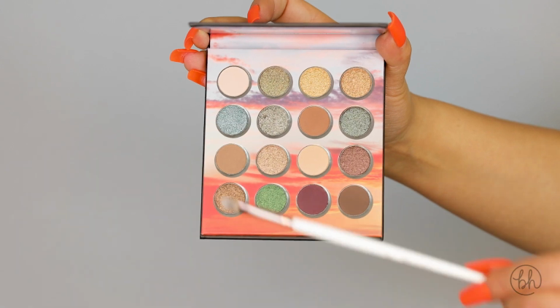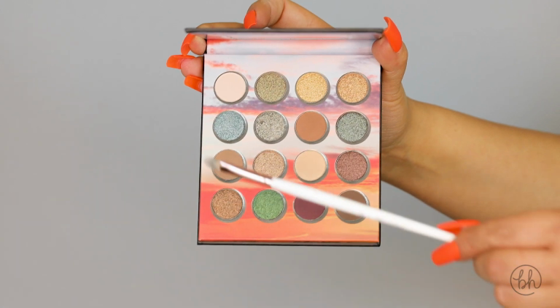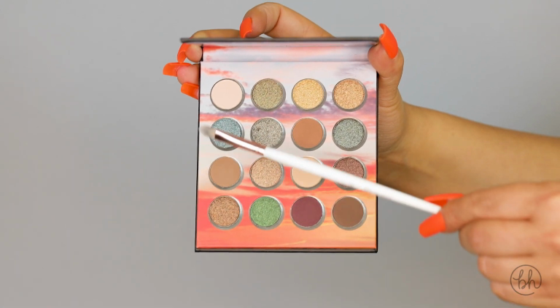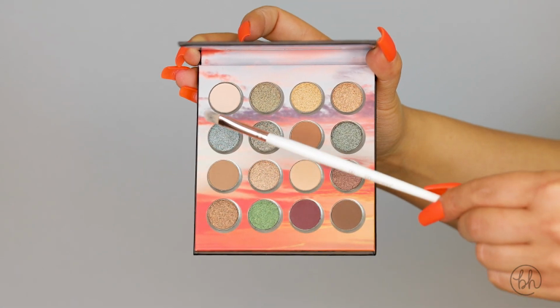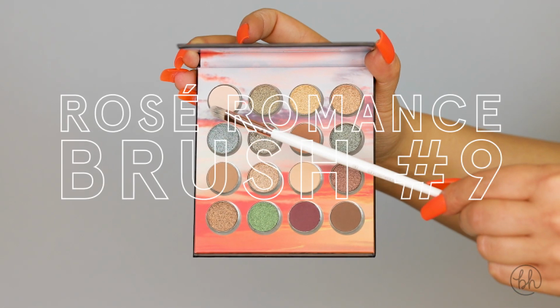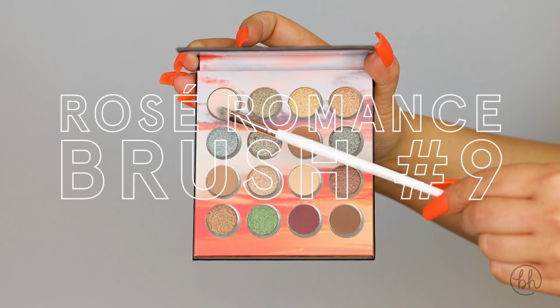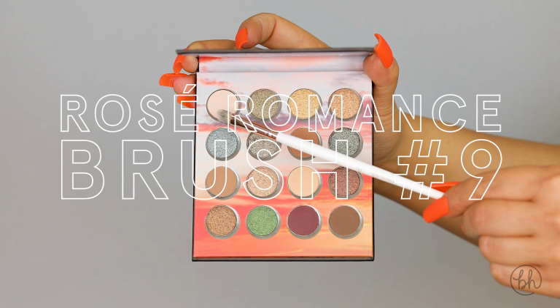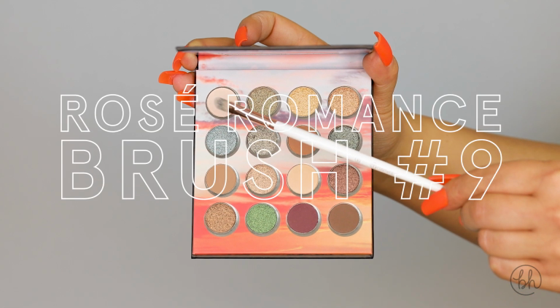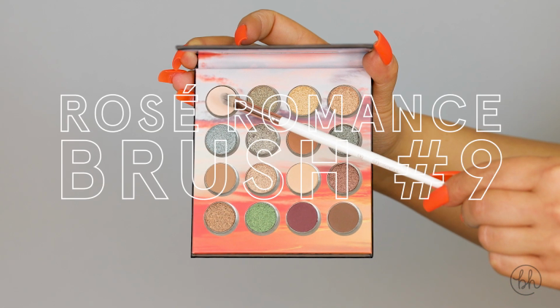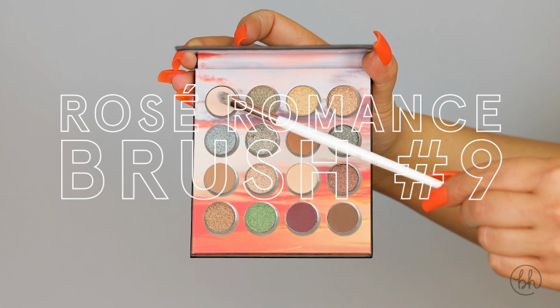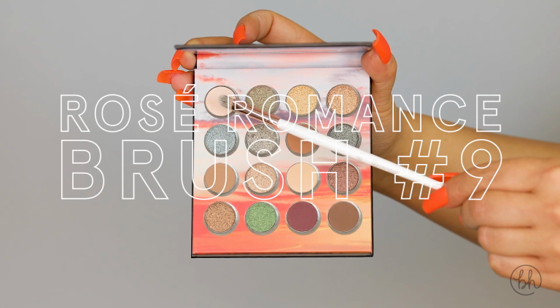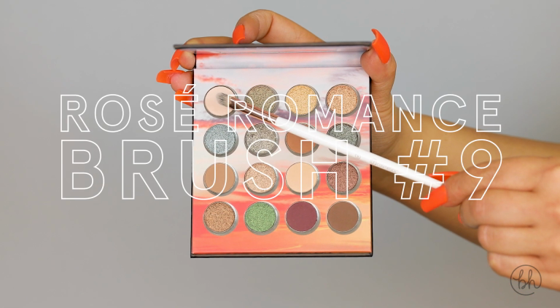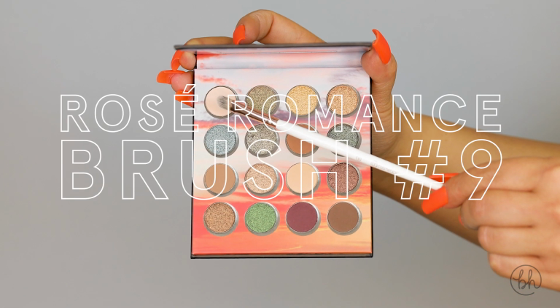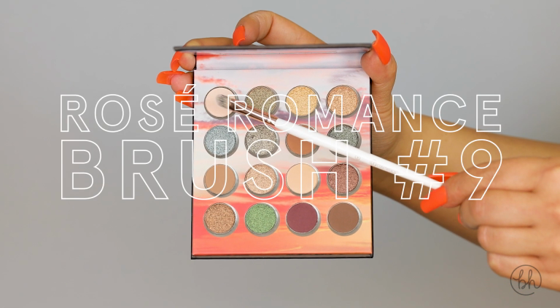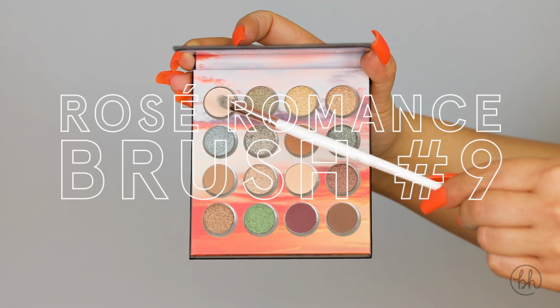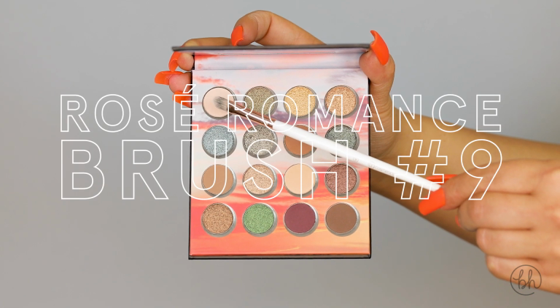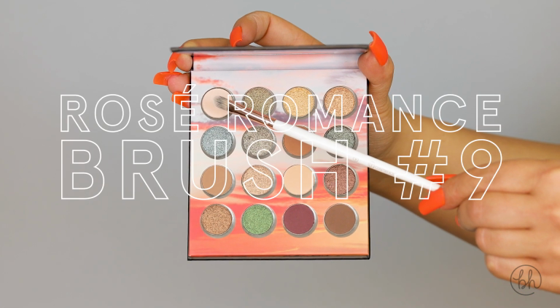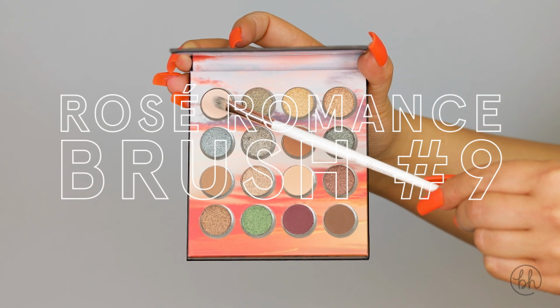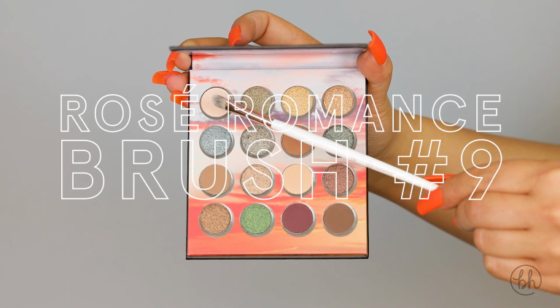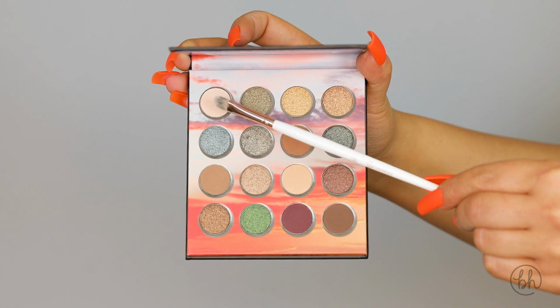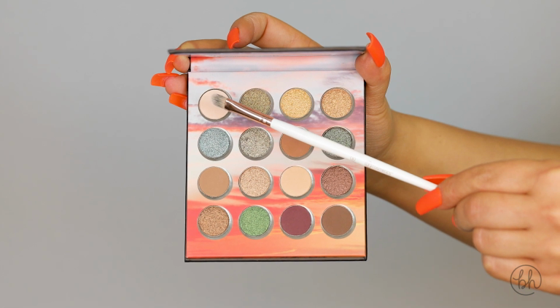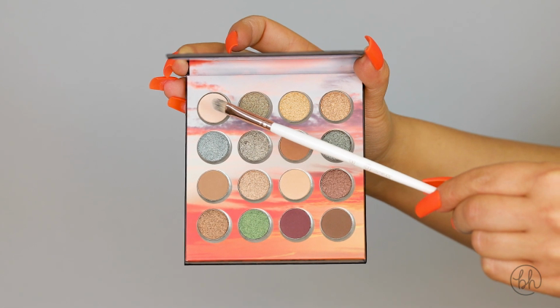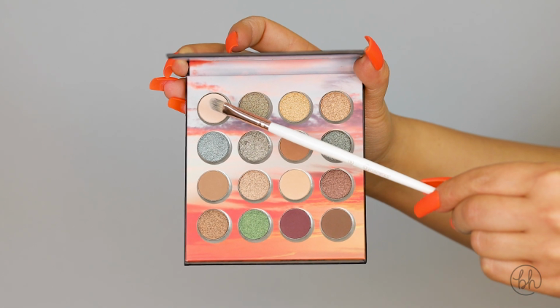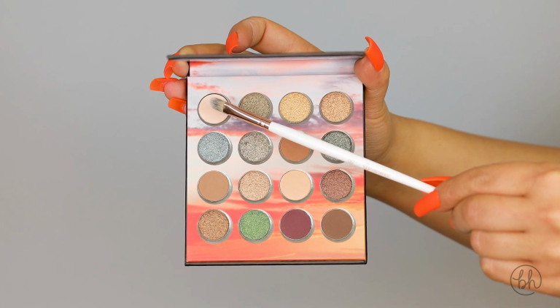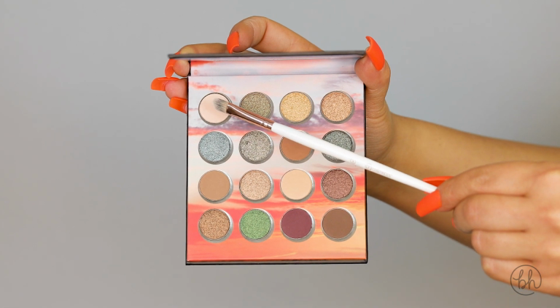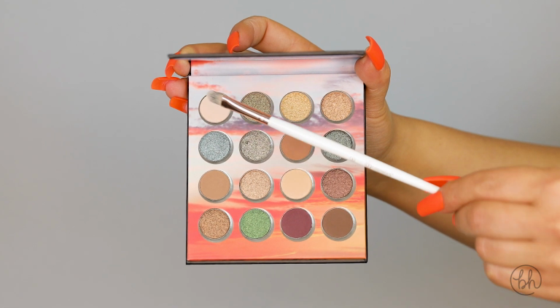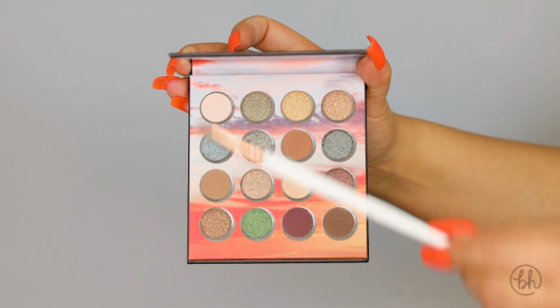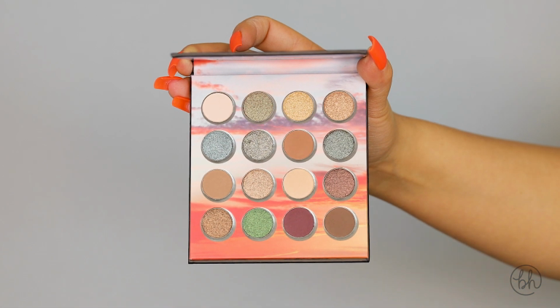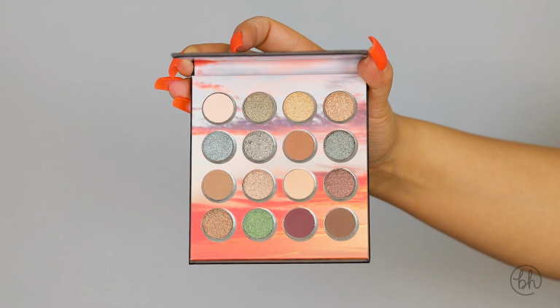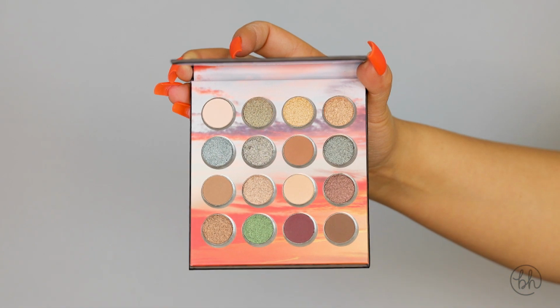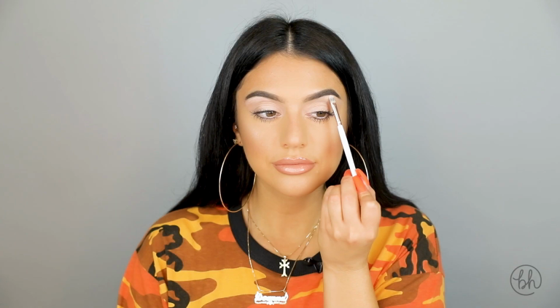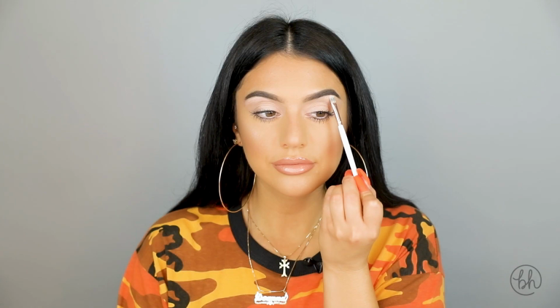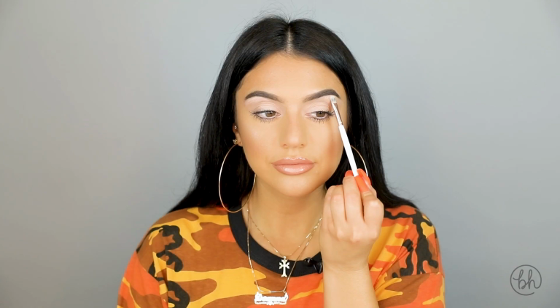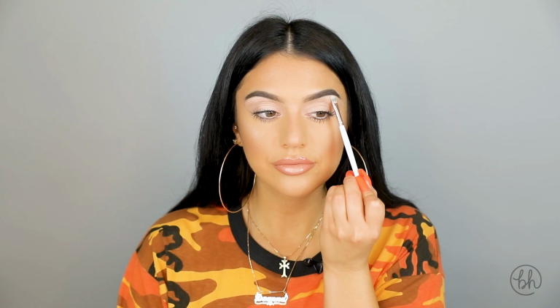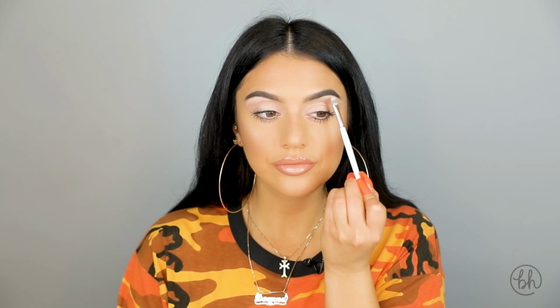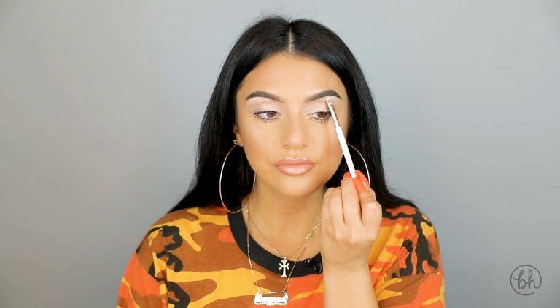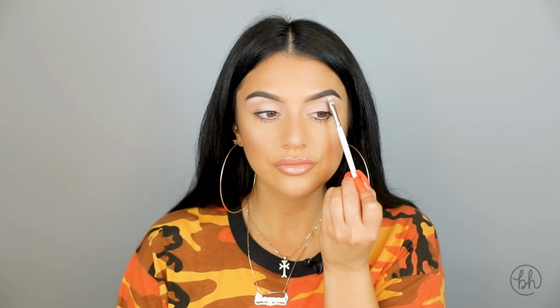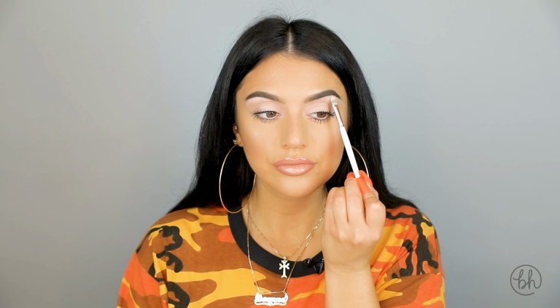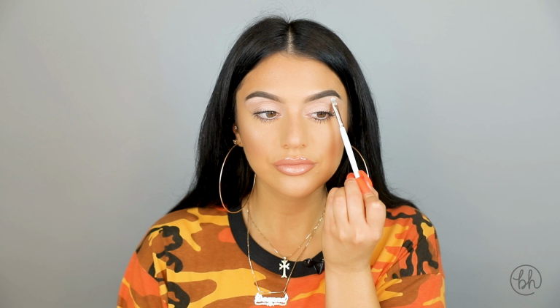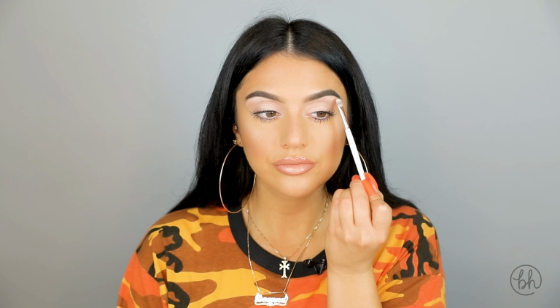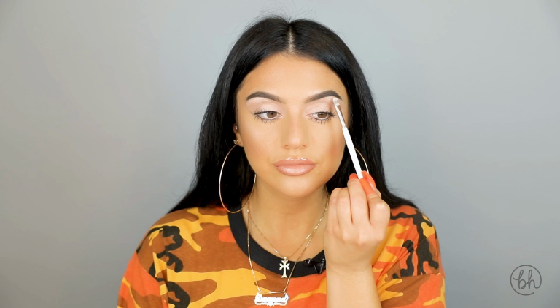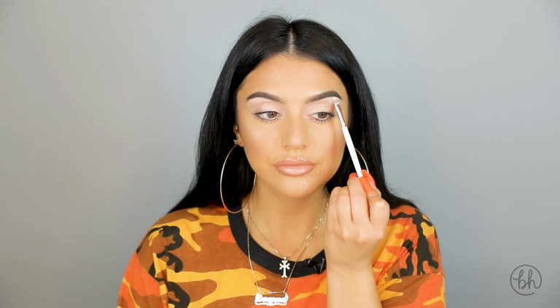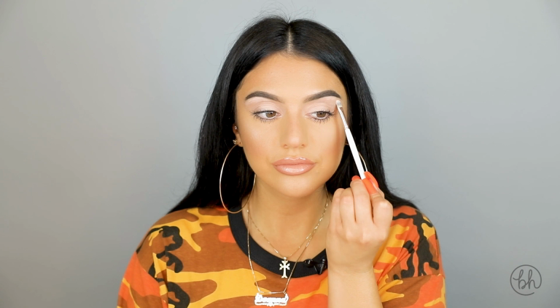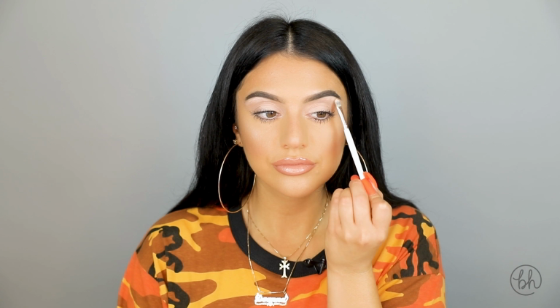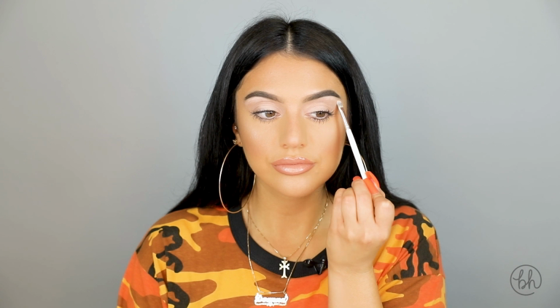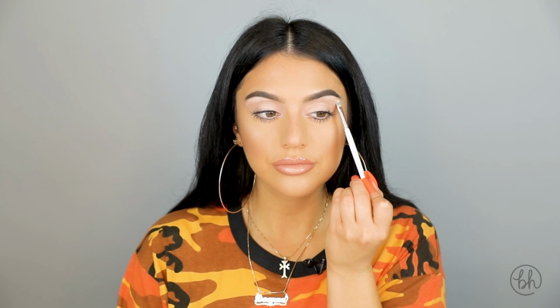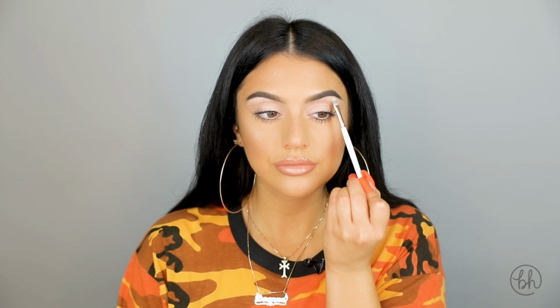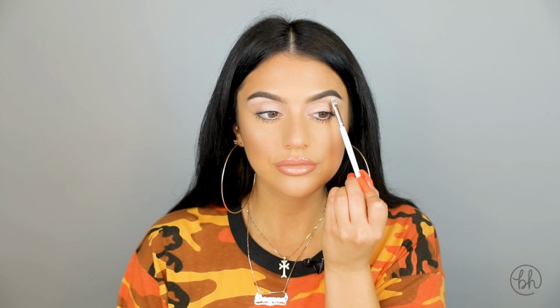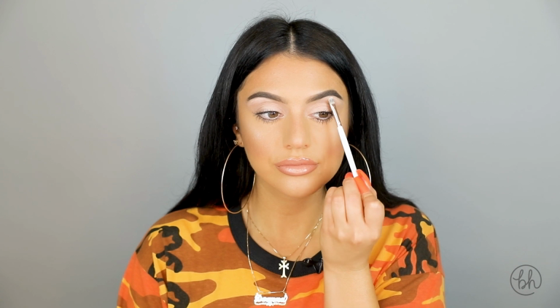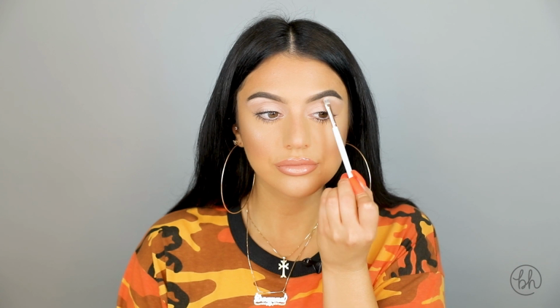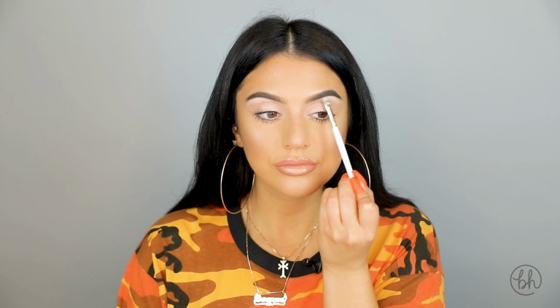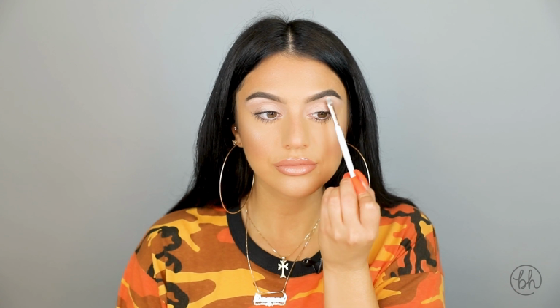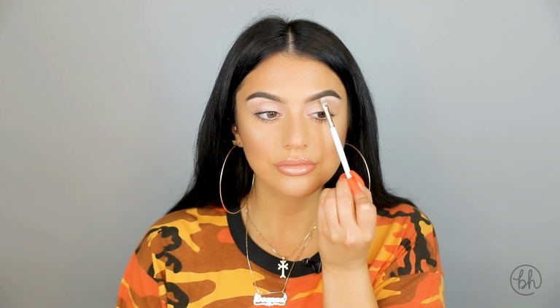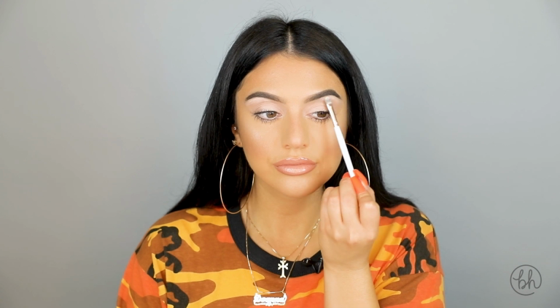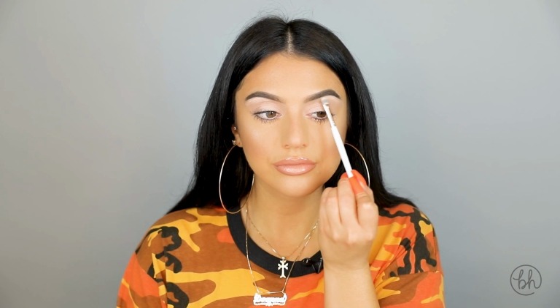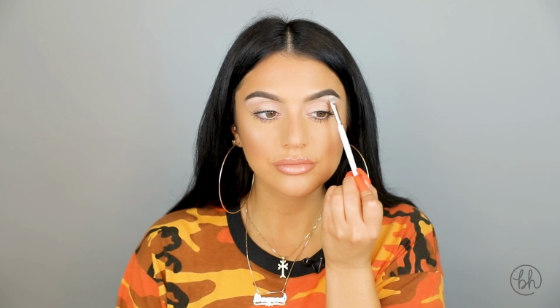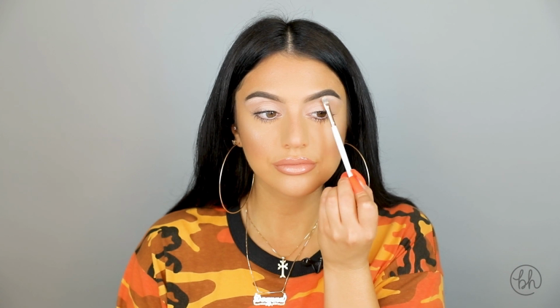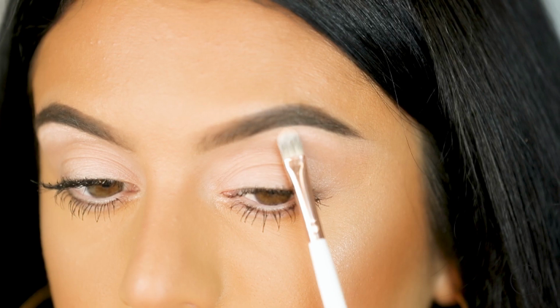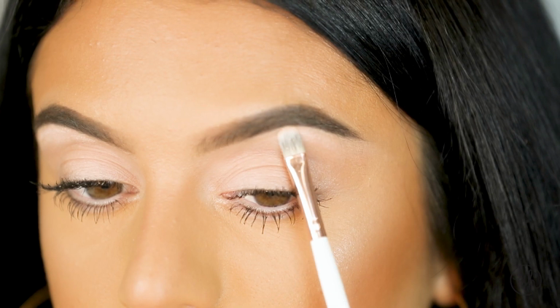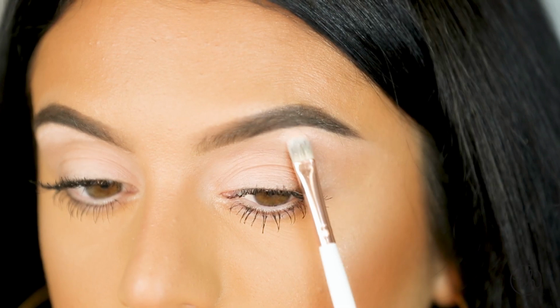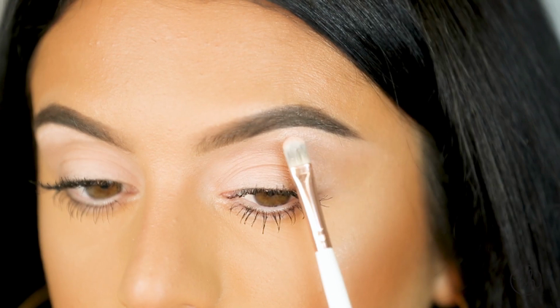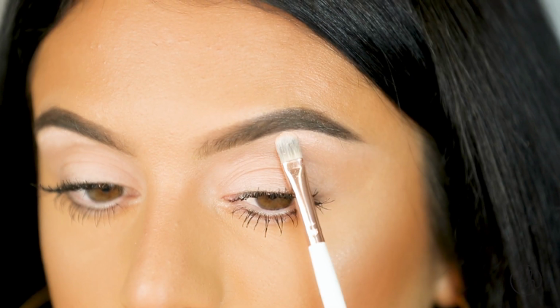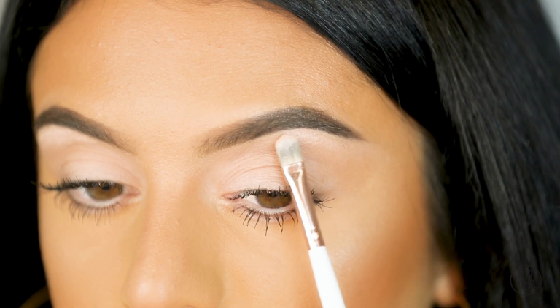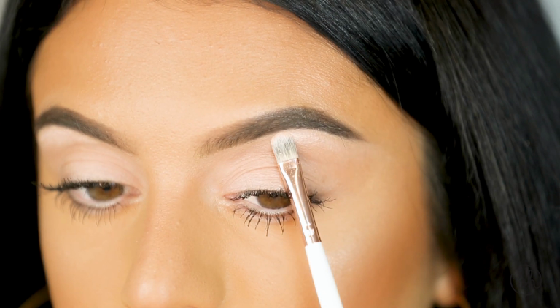Taking my brush number nine from the Rose Romance Brush Collection, I'm going to go in with this light matte shade and place it under my brows.